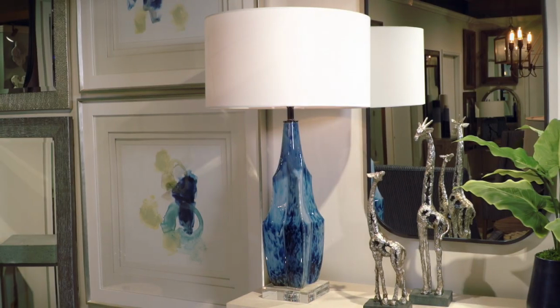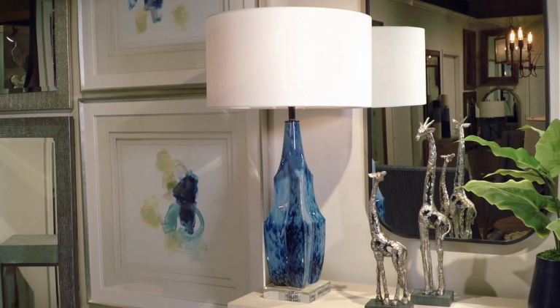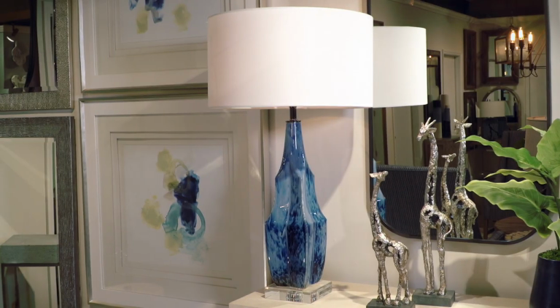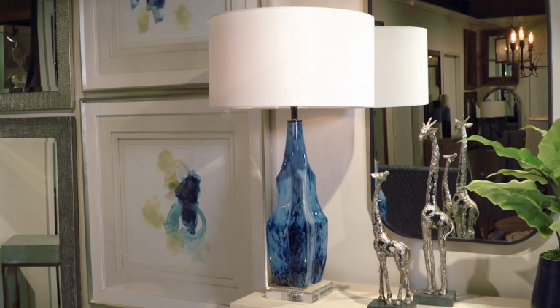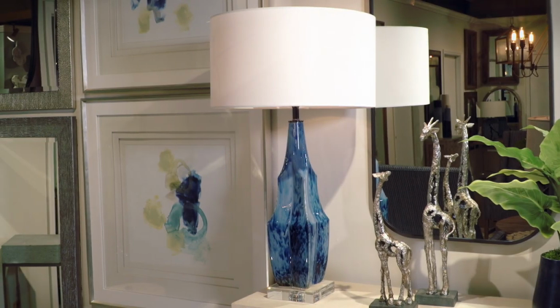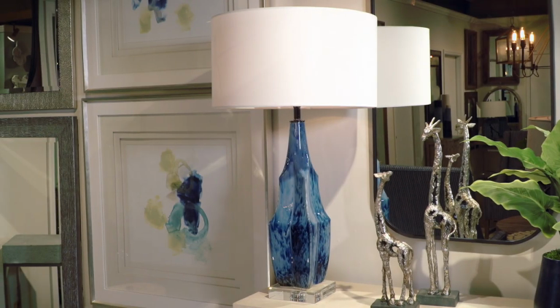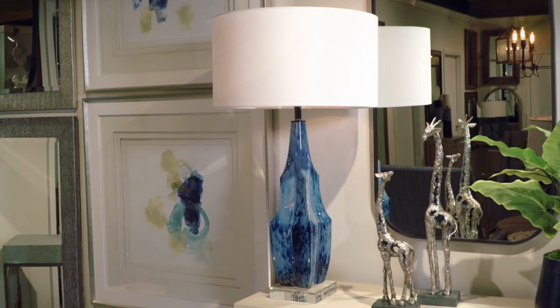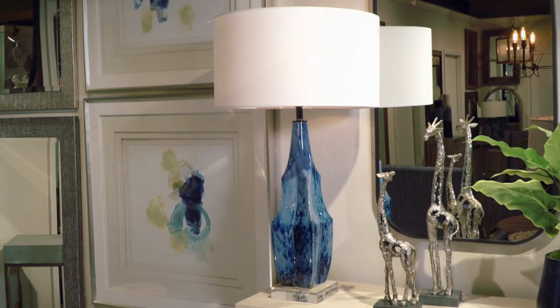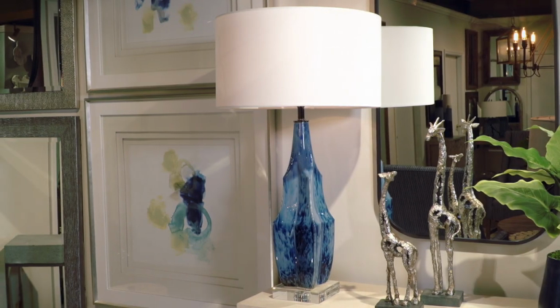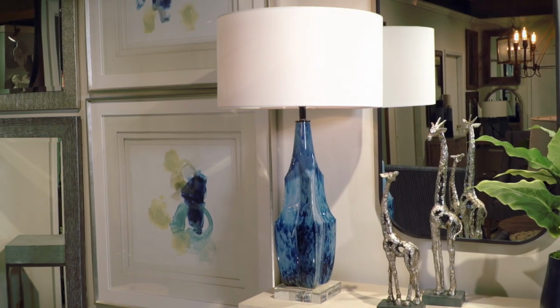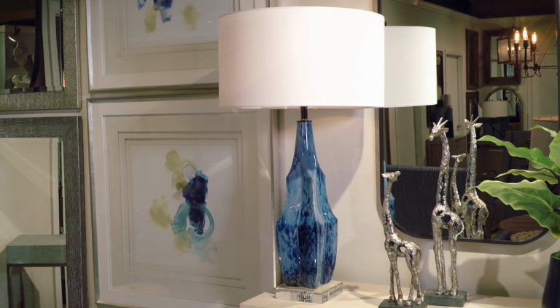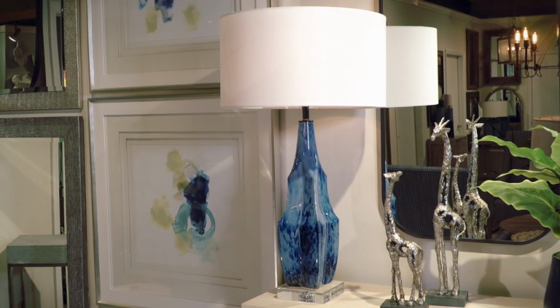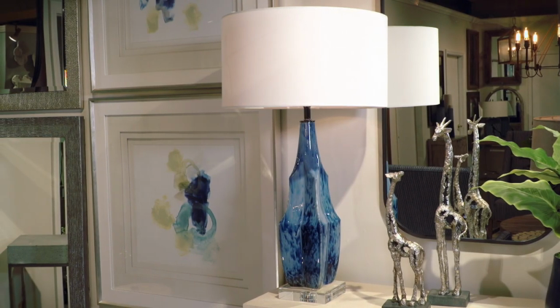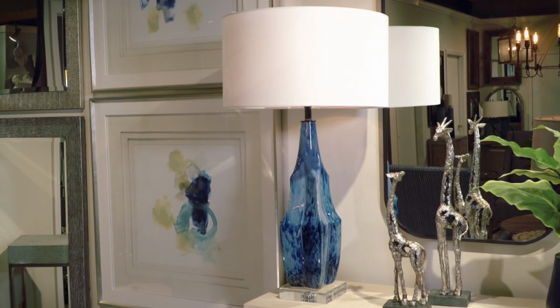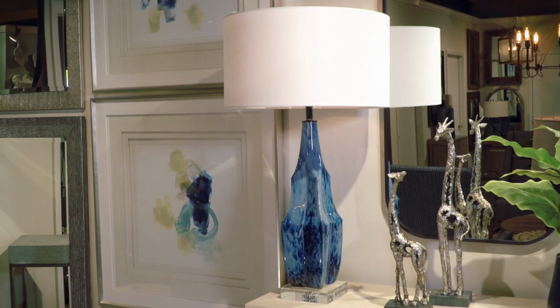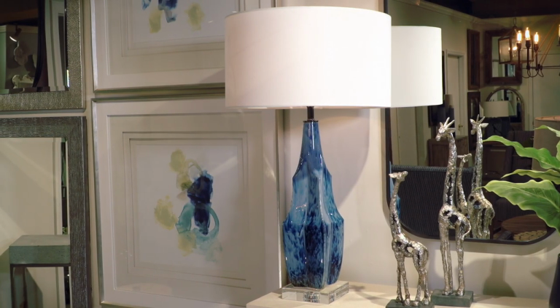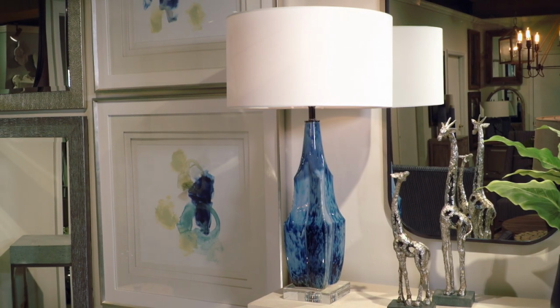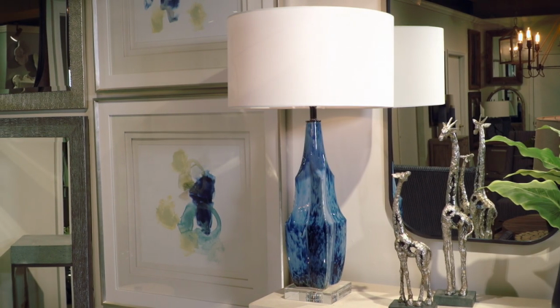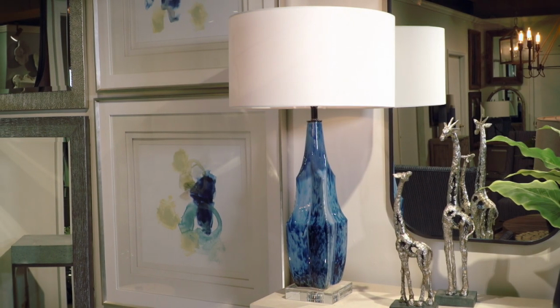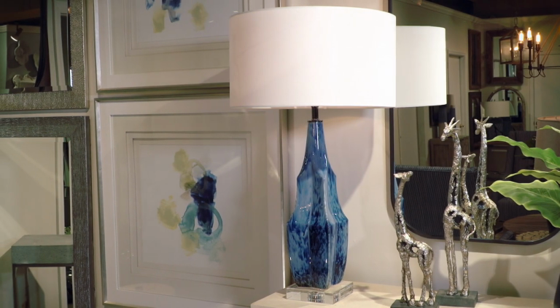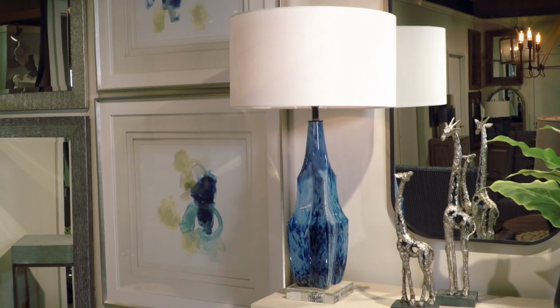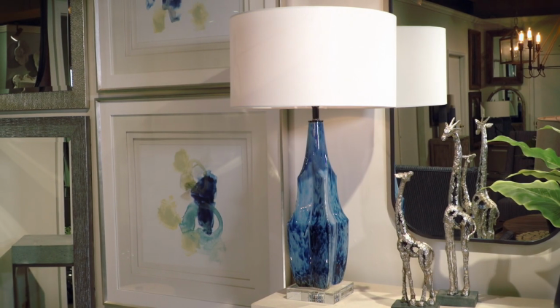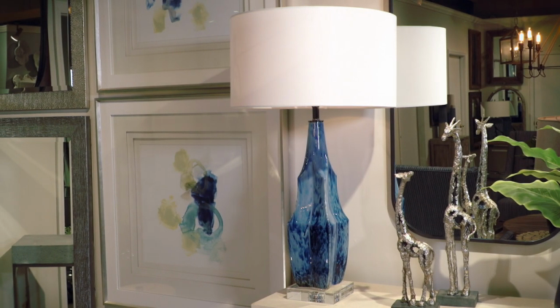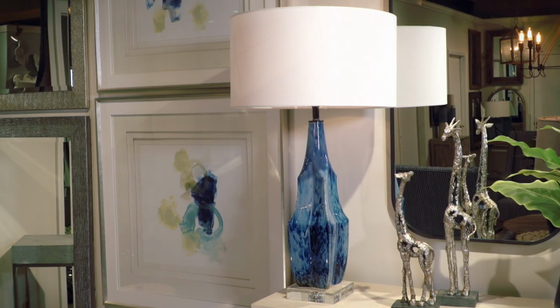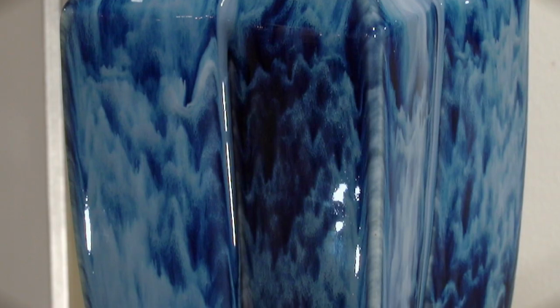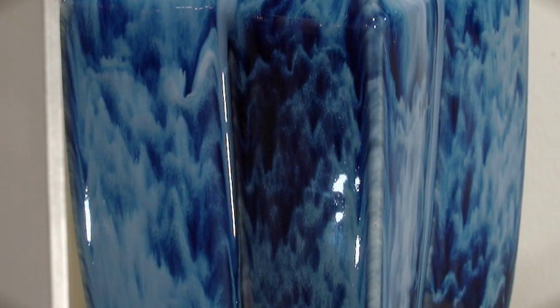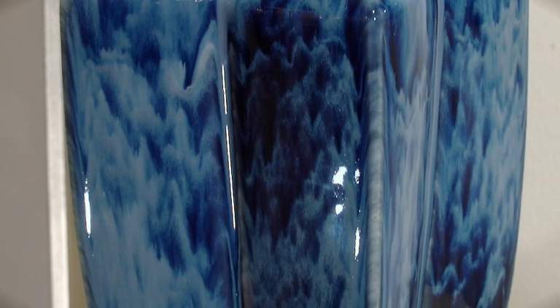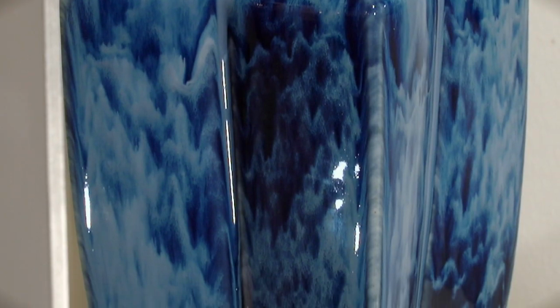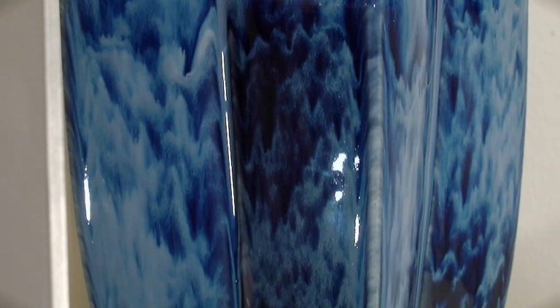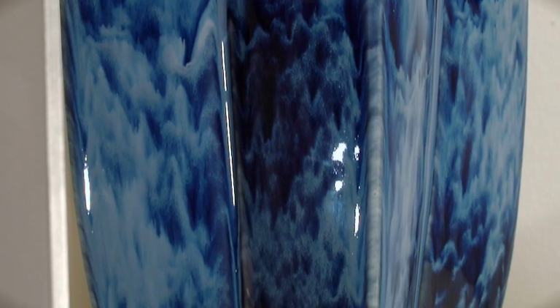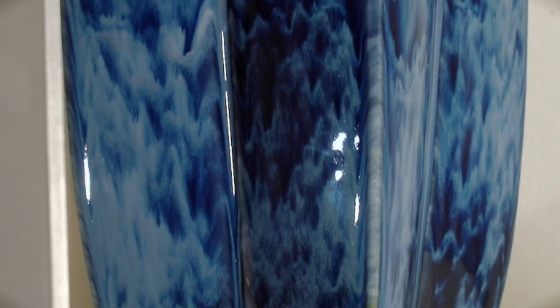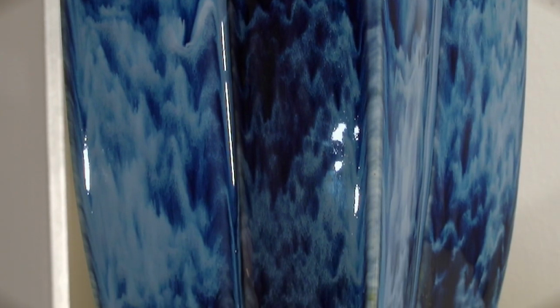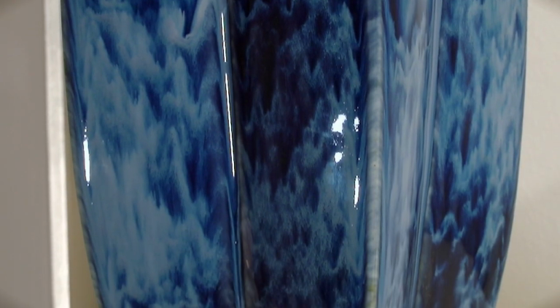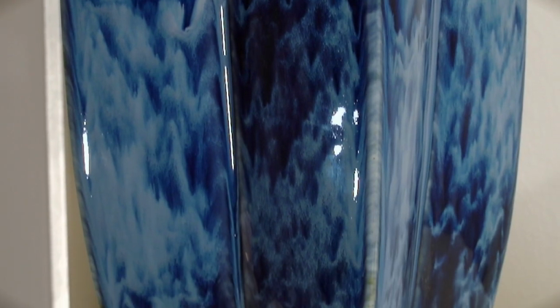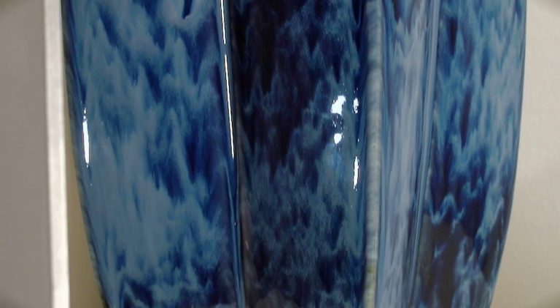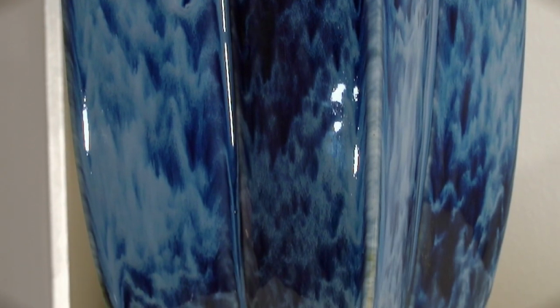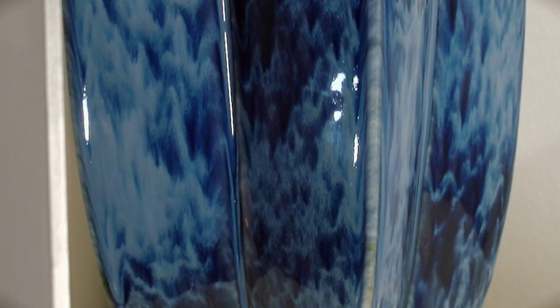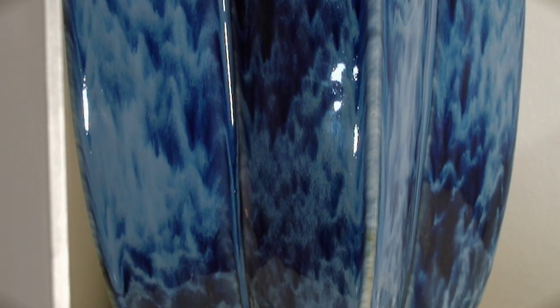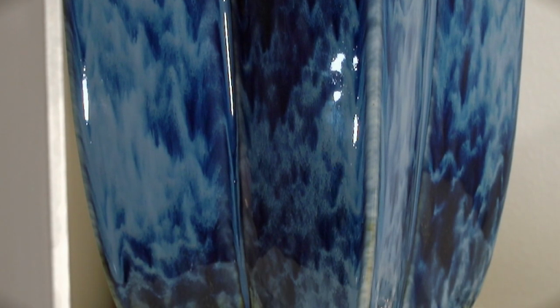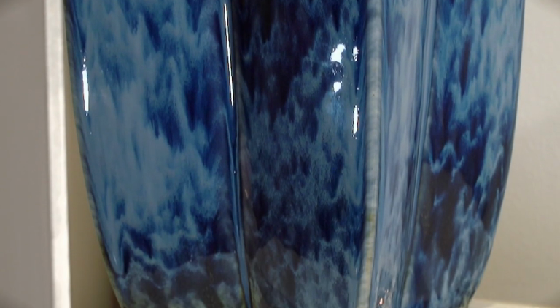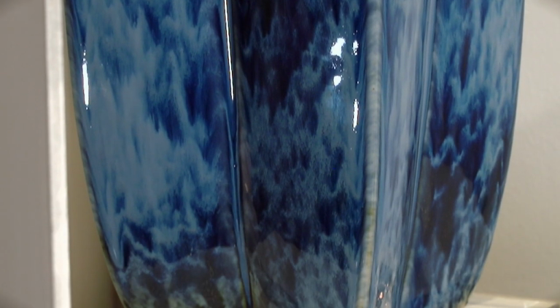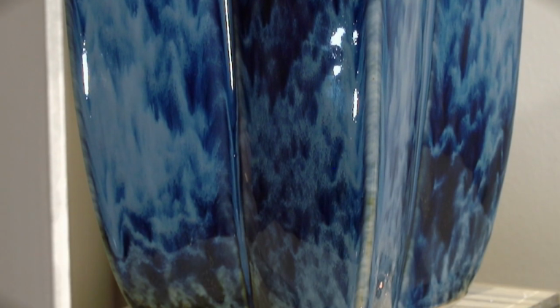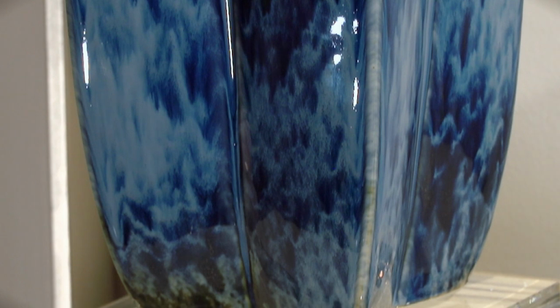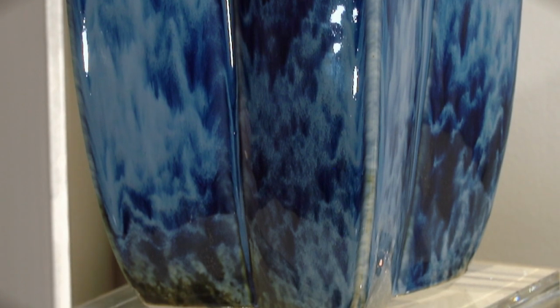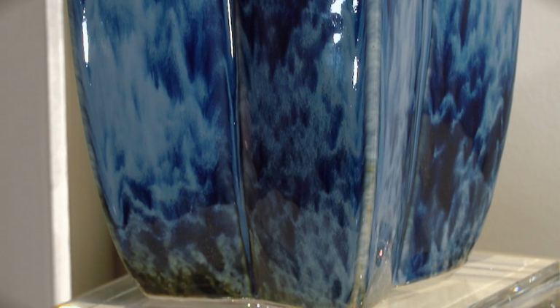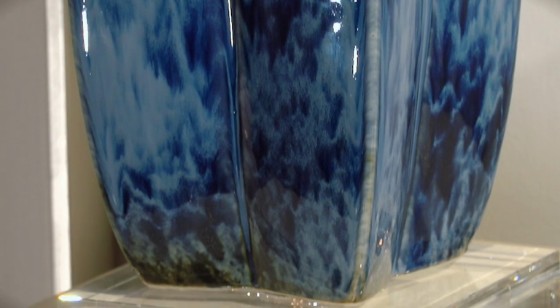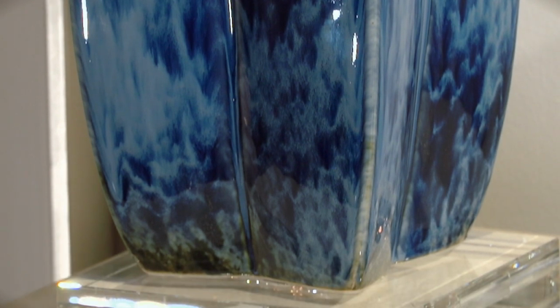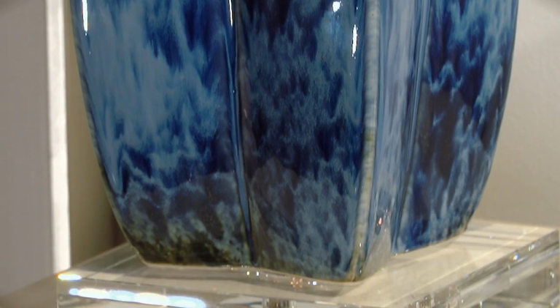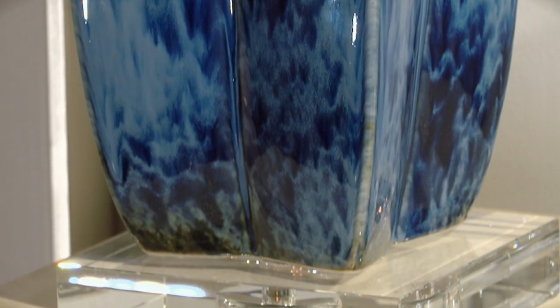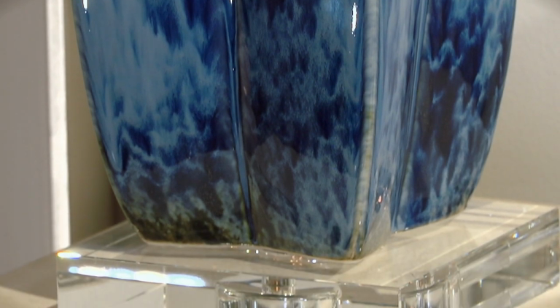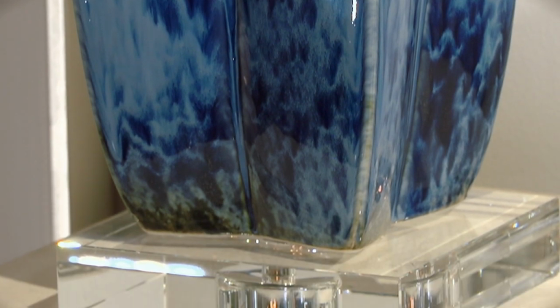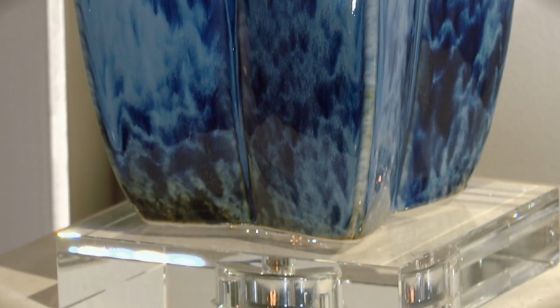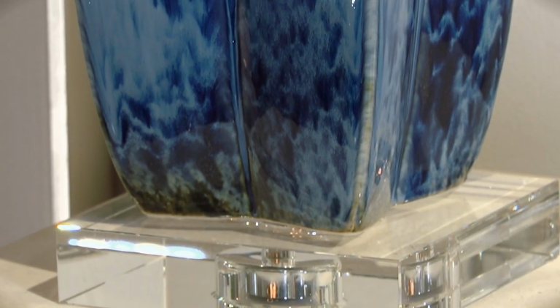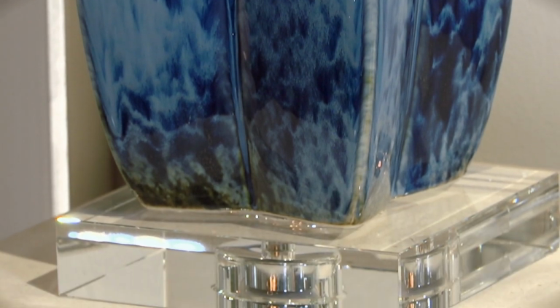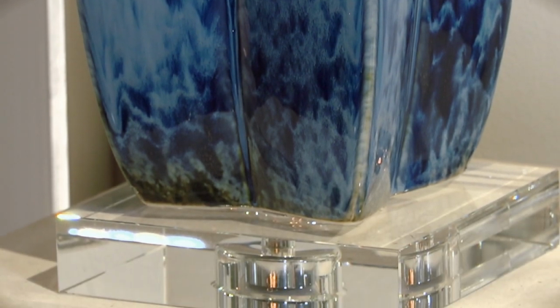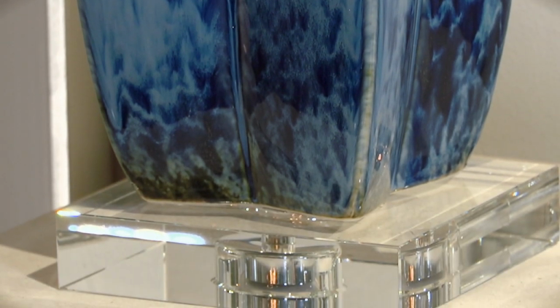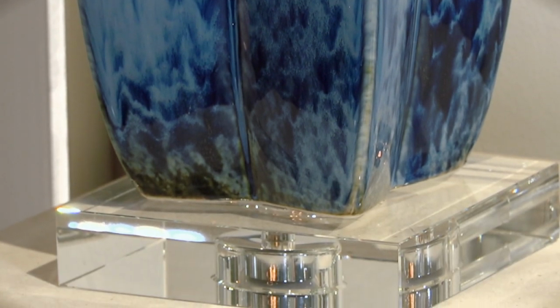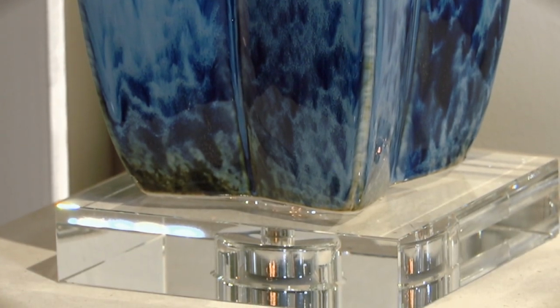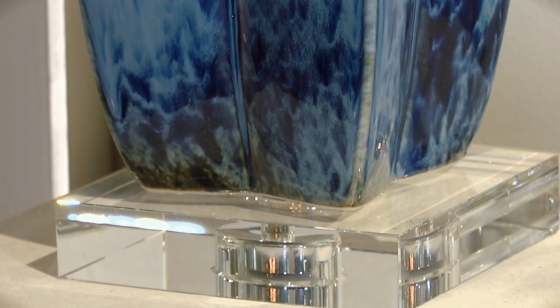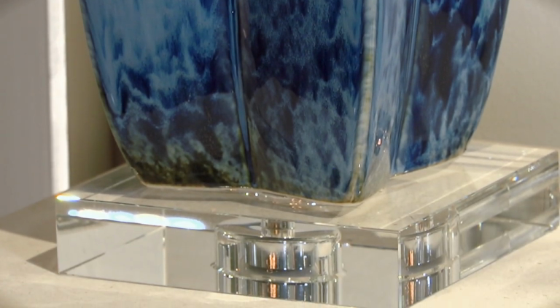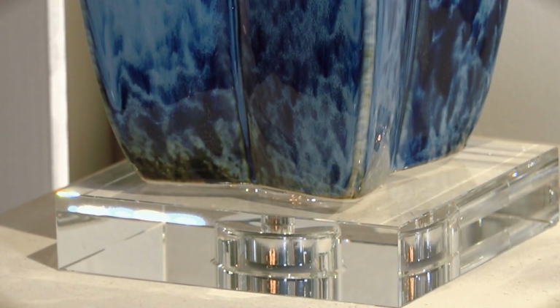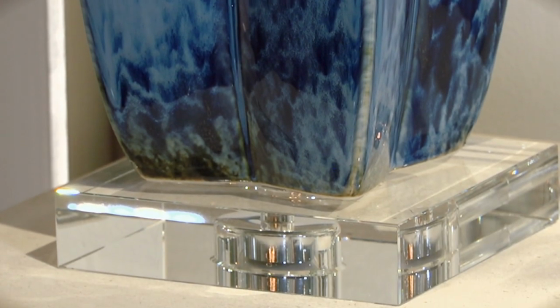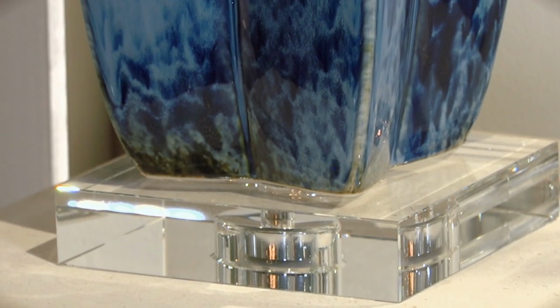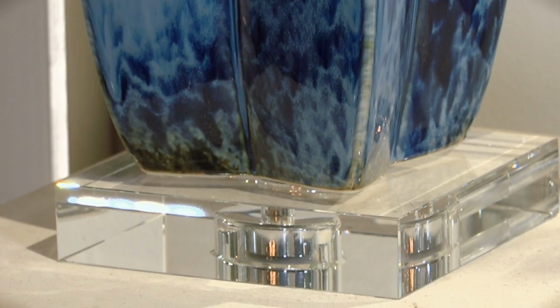Like this striking ceramic table lamp — its reactive indigo-blue glaze and thick crystal foot is a standout.